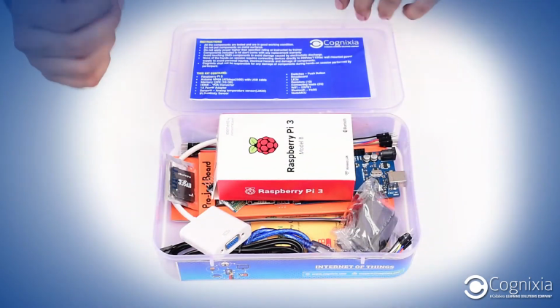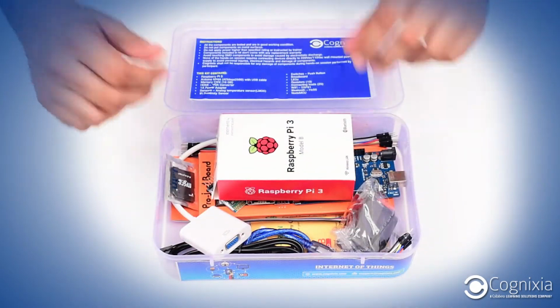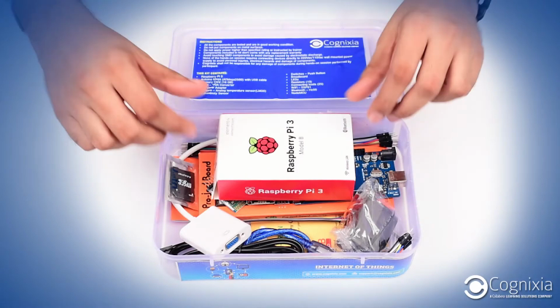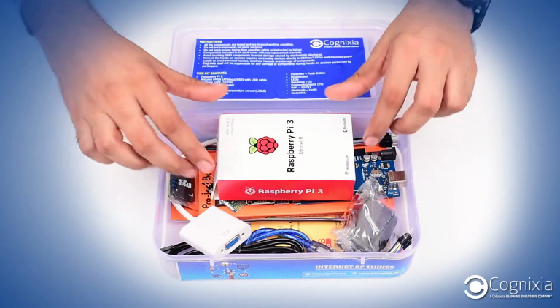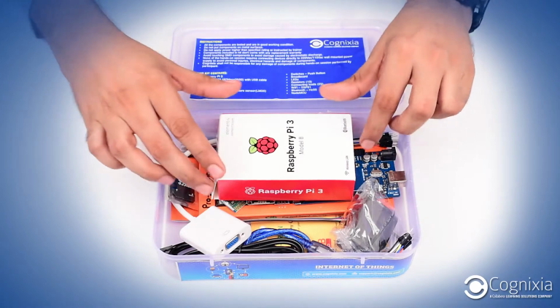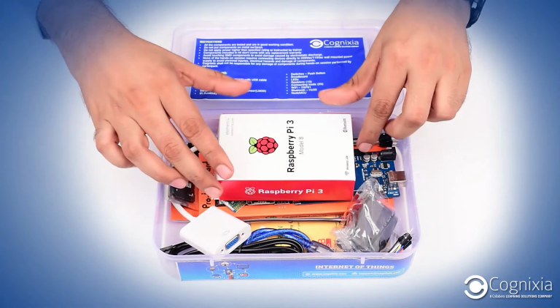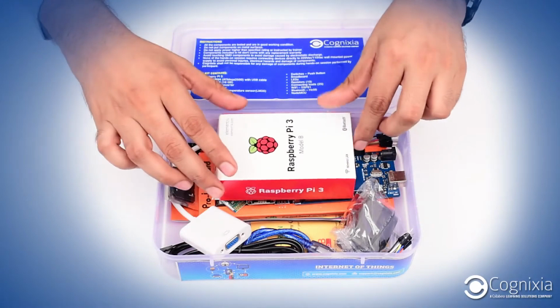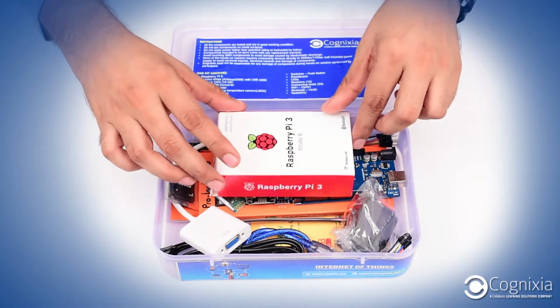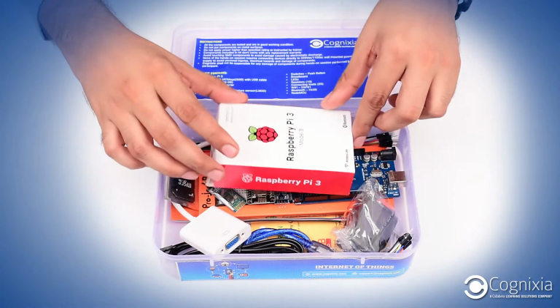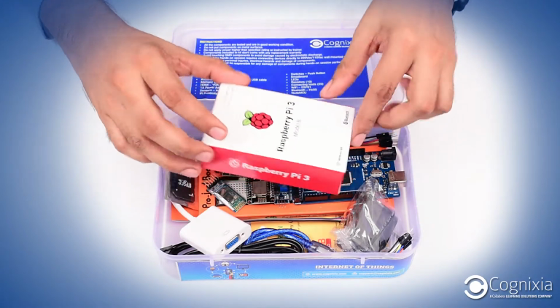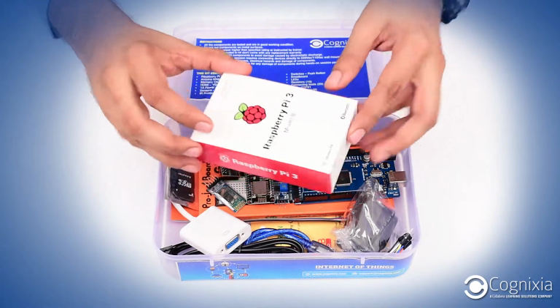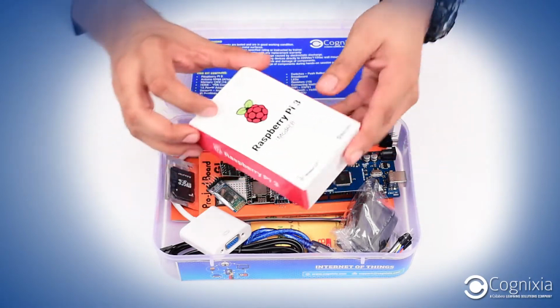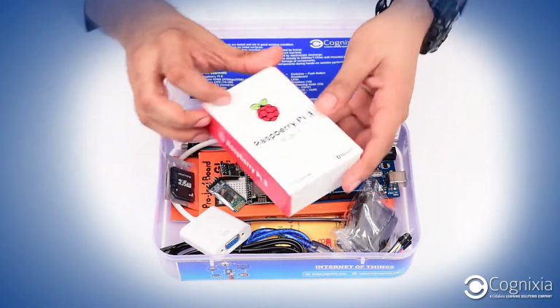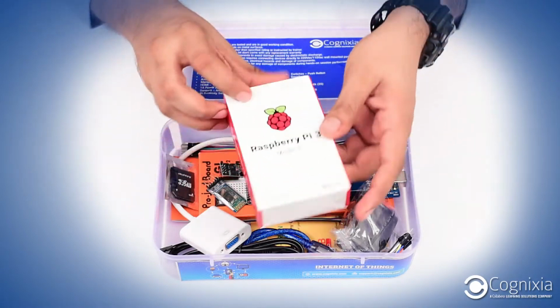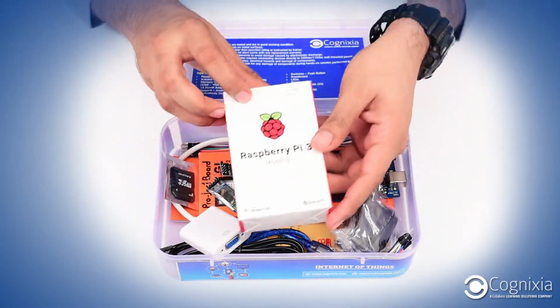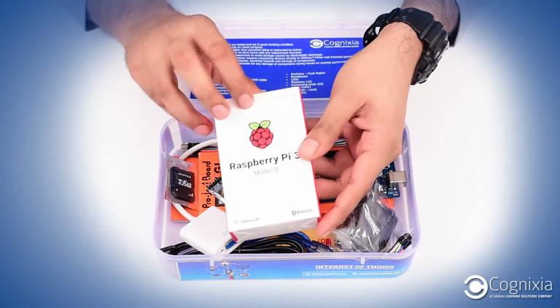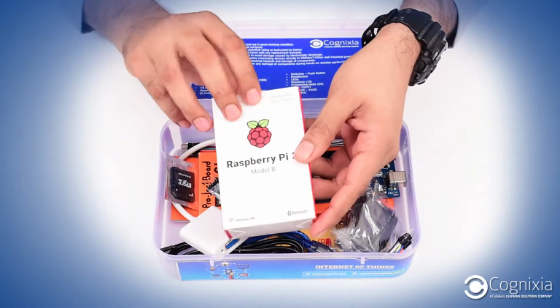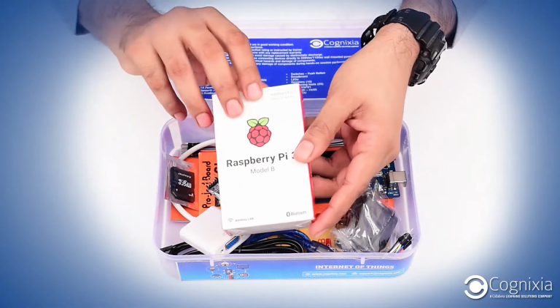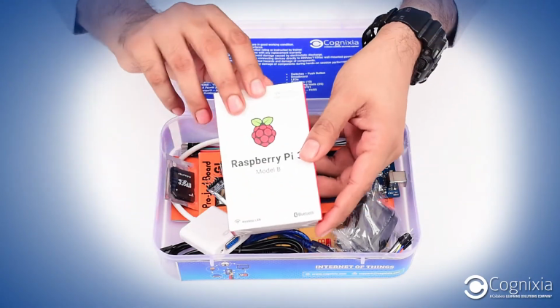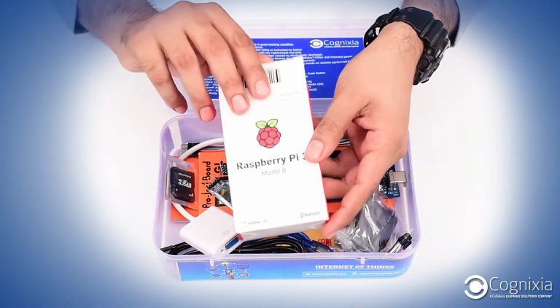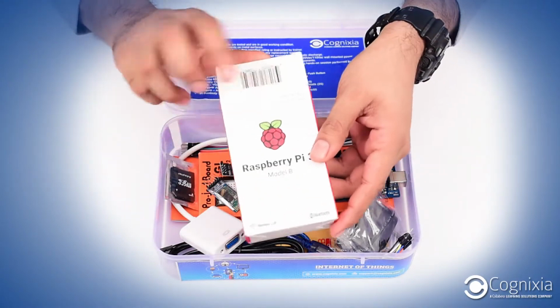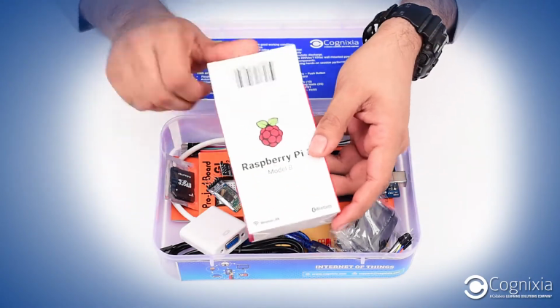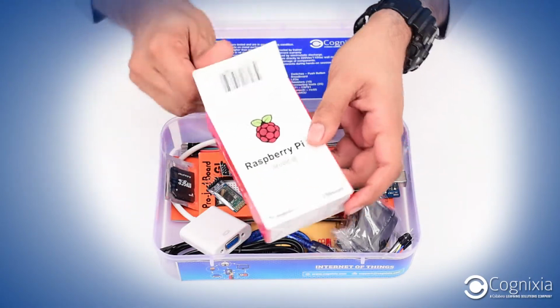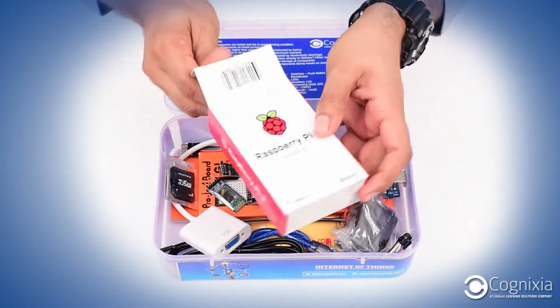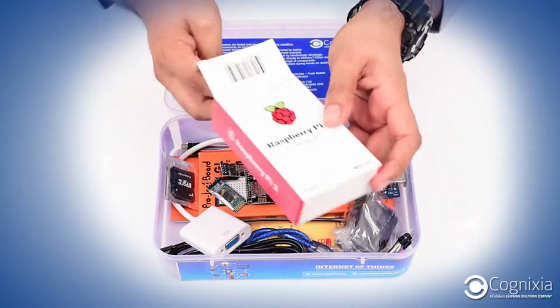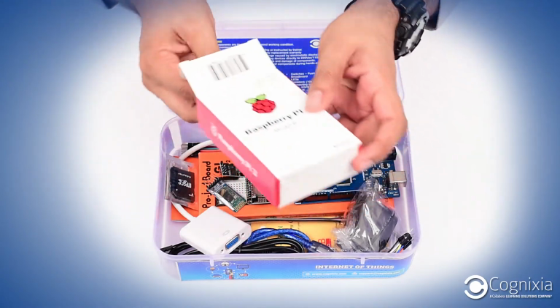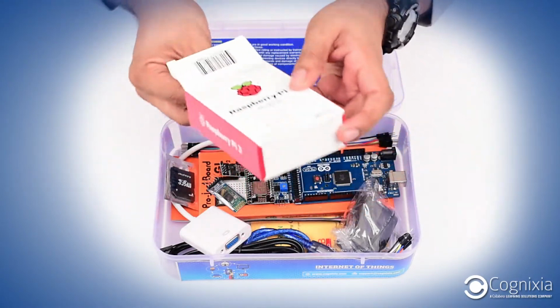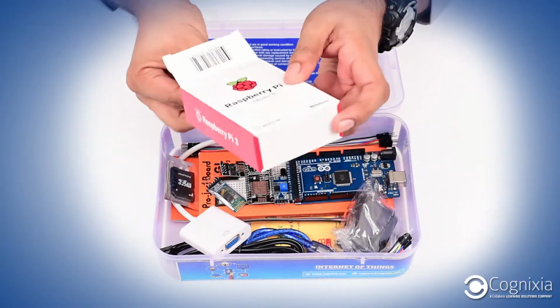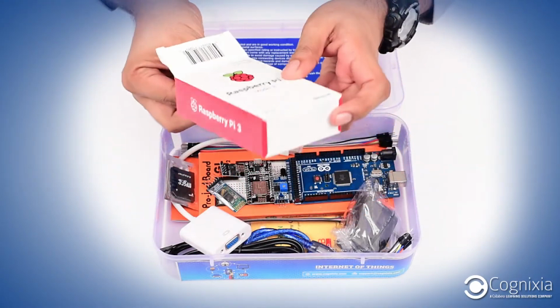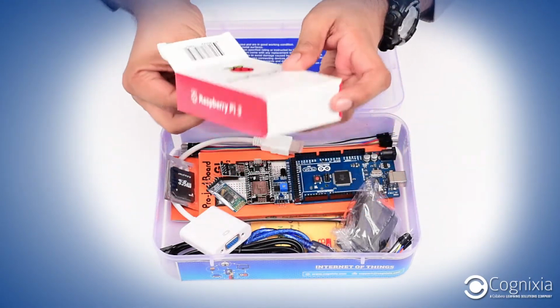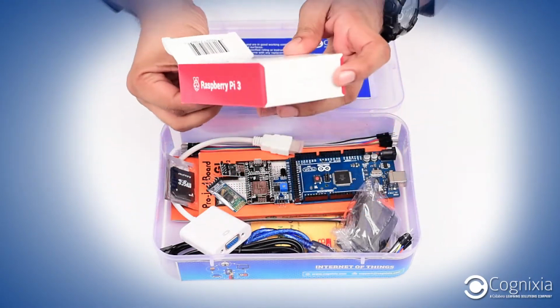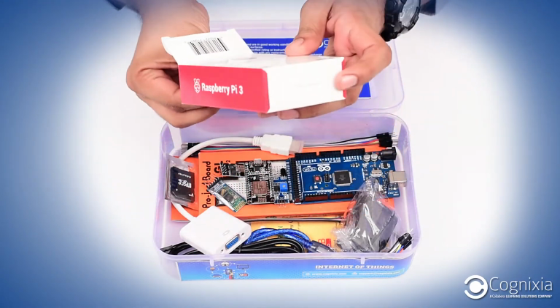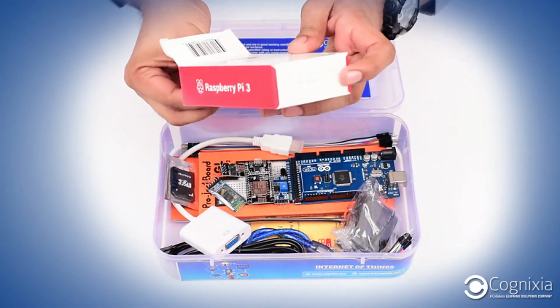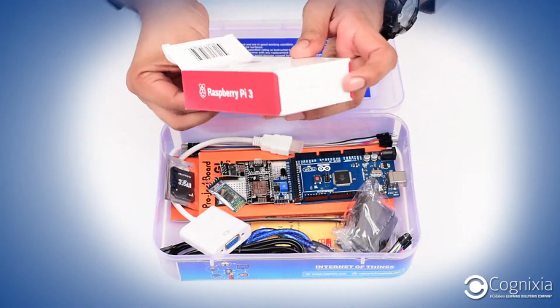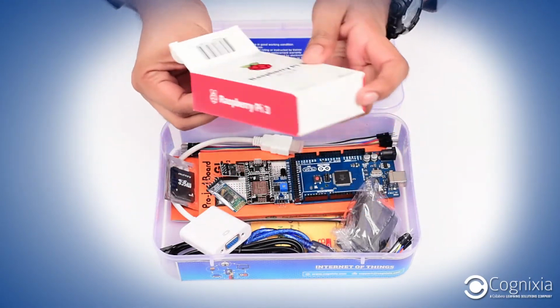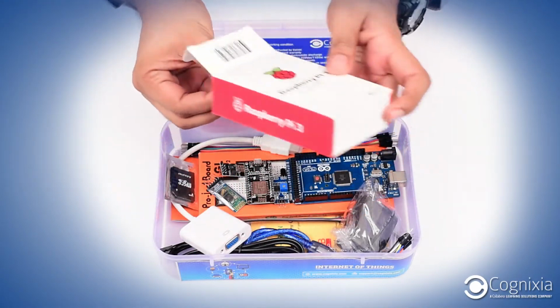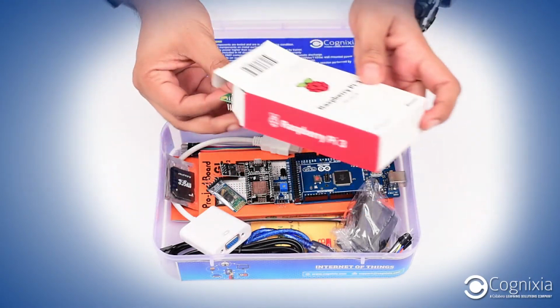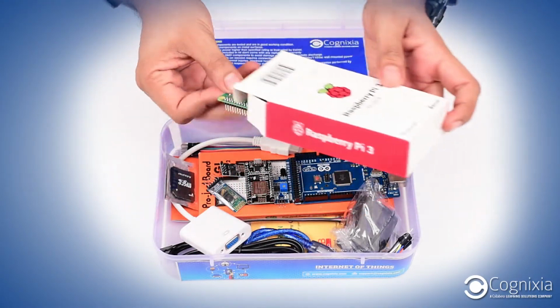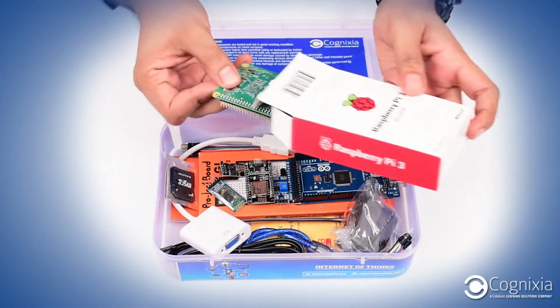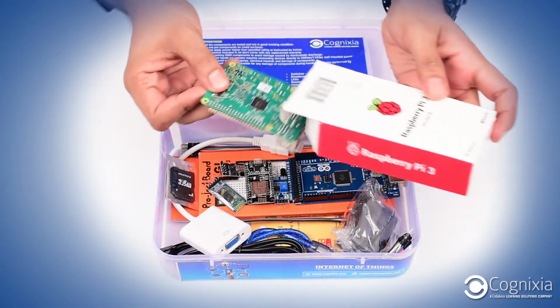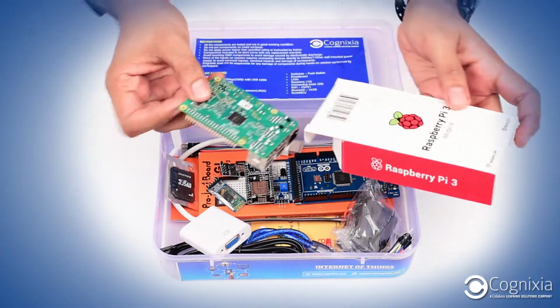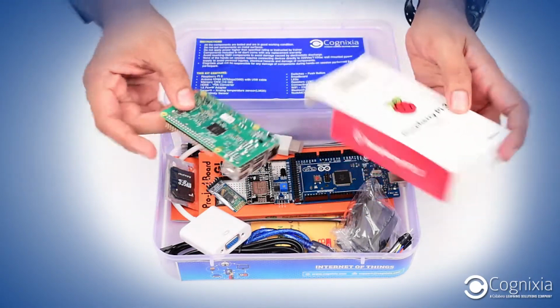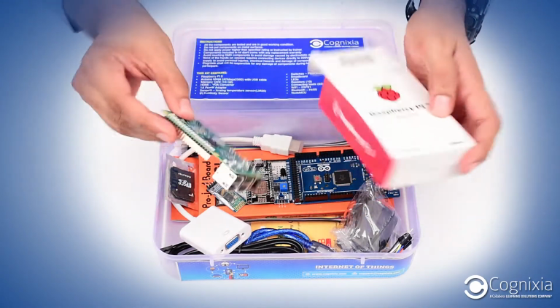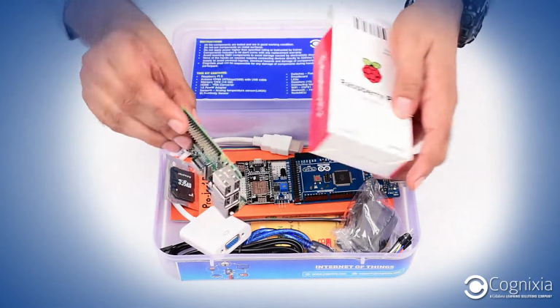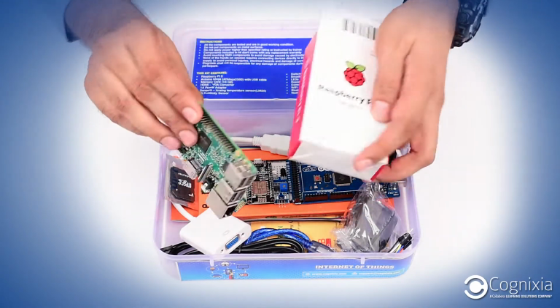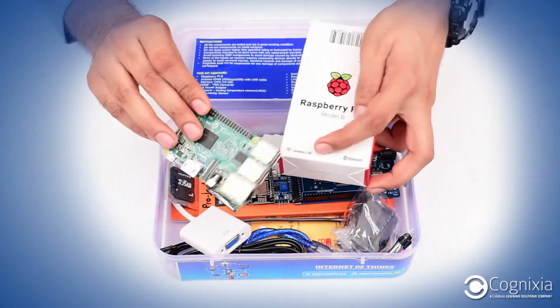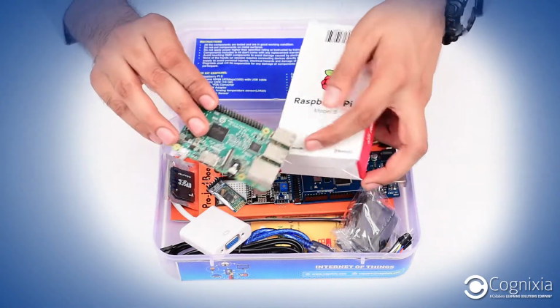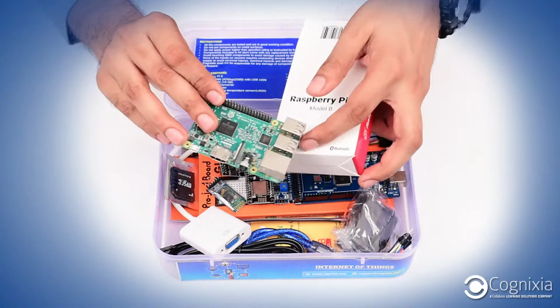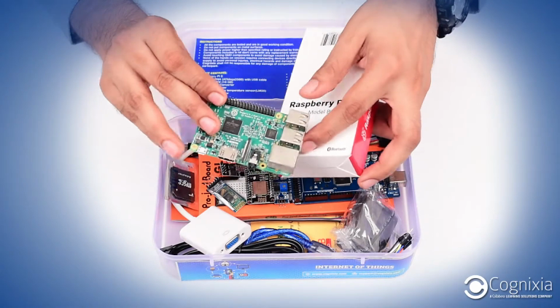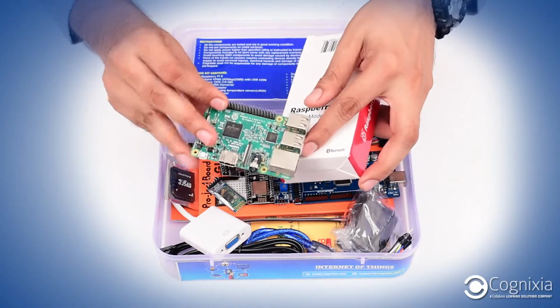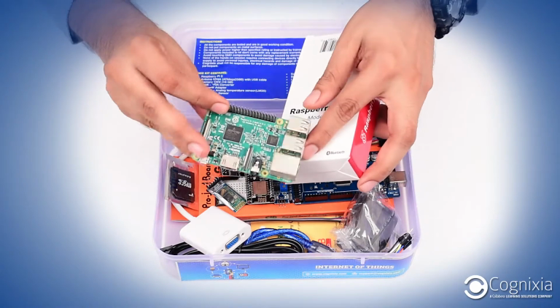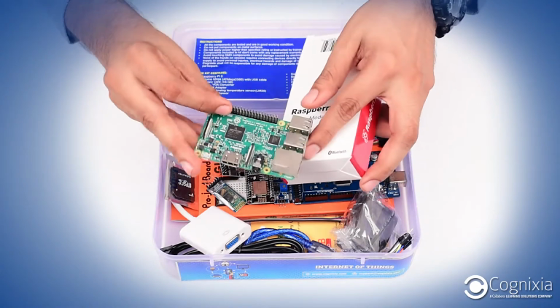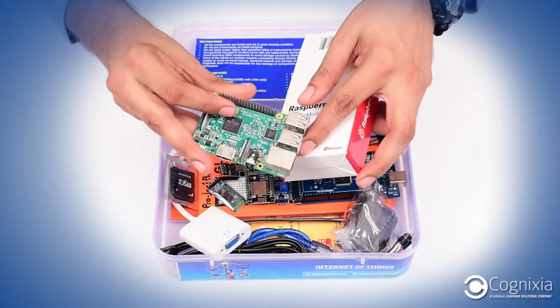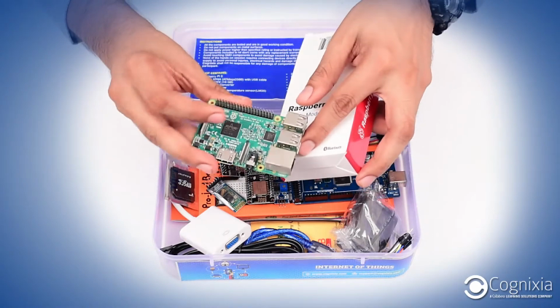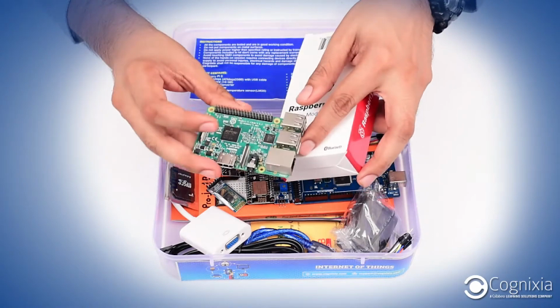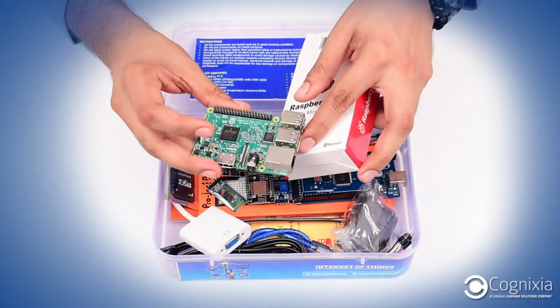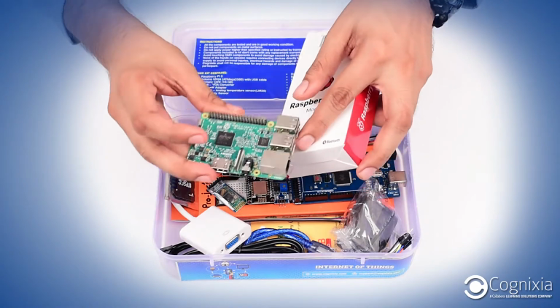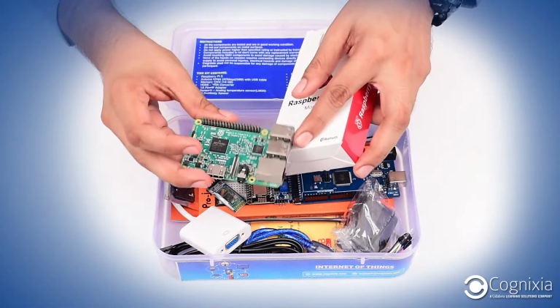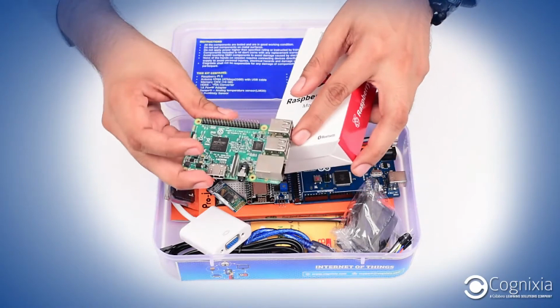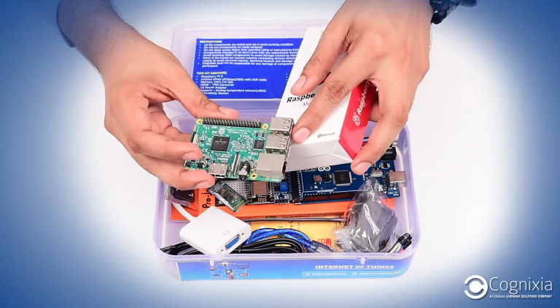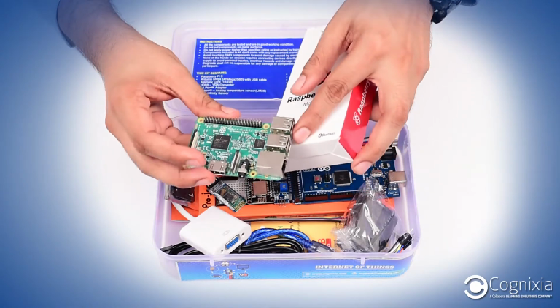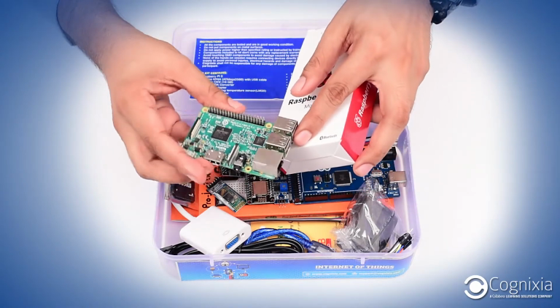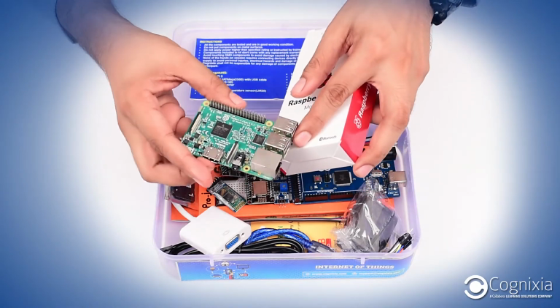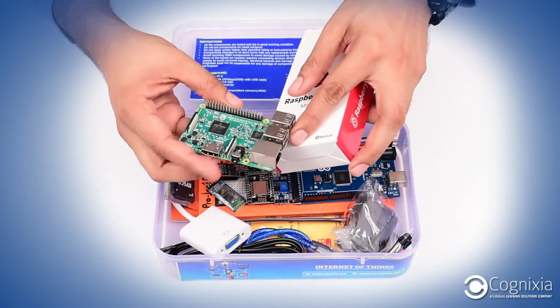It contains Raspberry Pi. It is the latest one, Raspberry Pi 3 Model B.